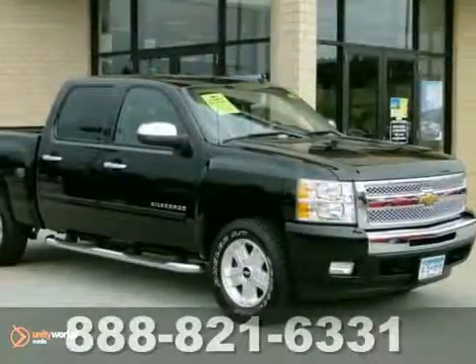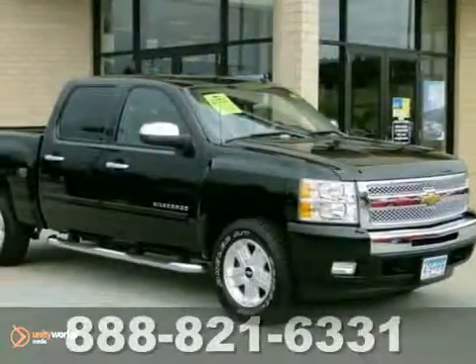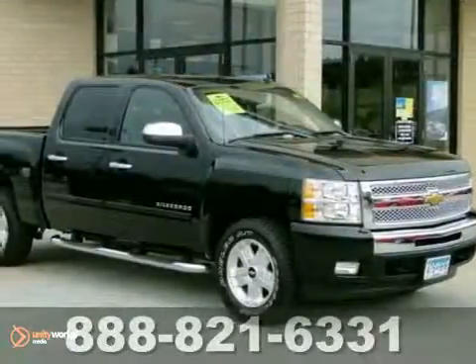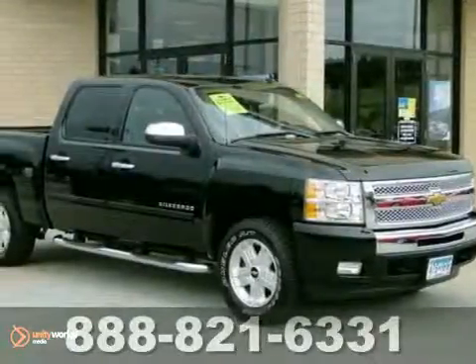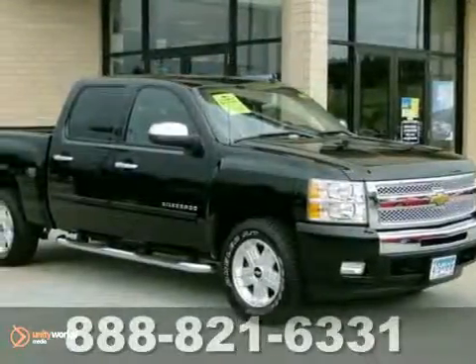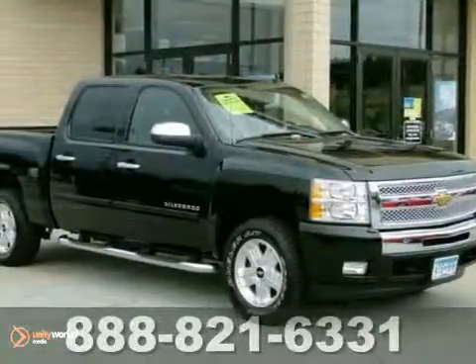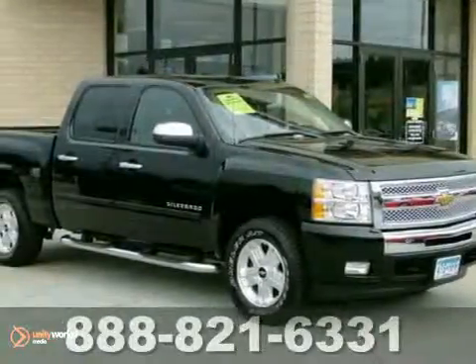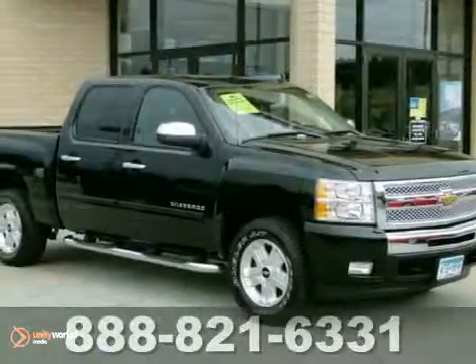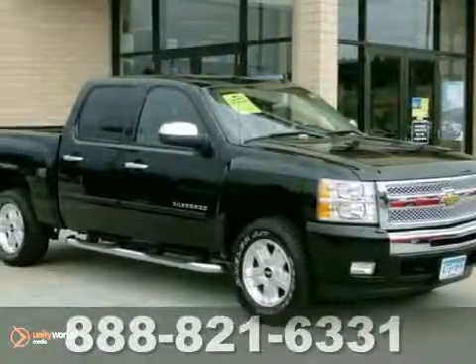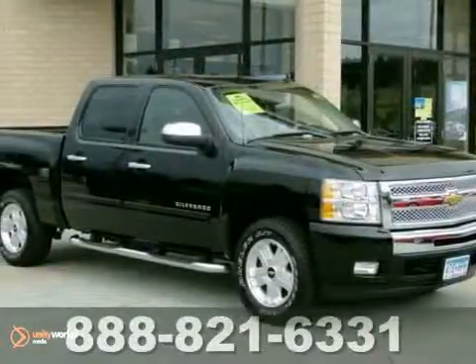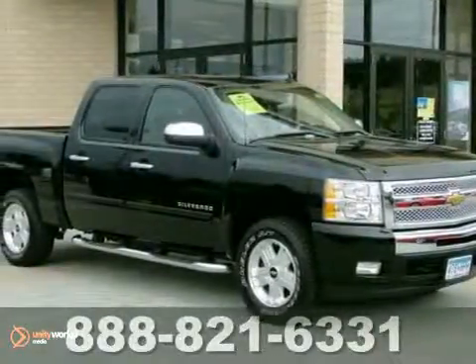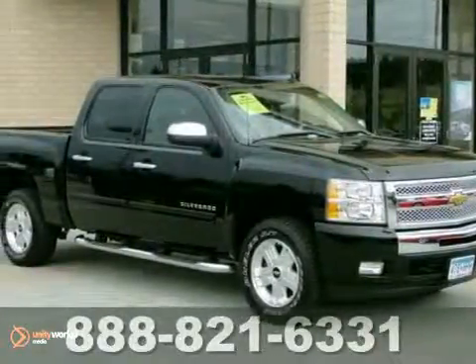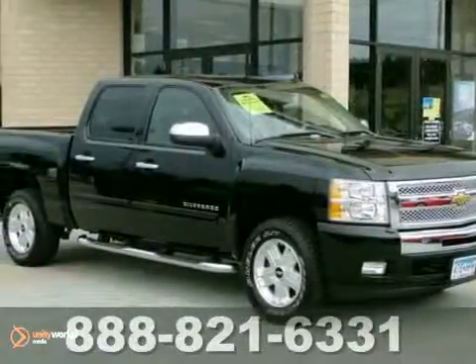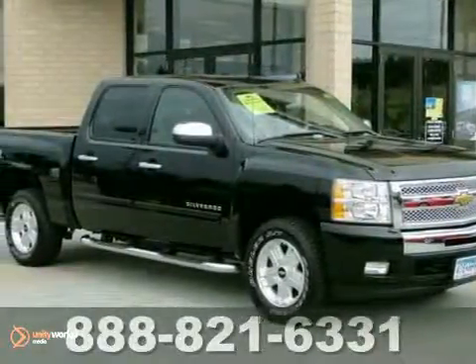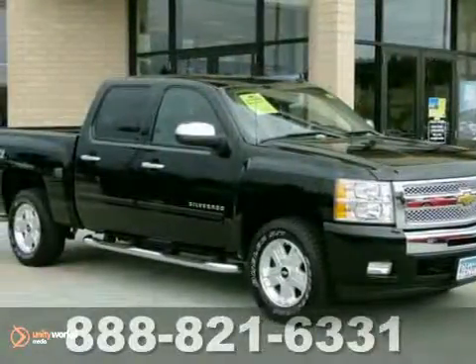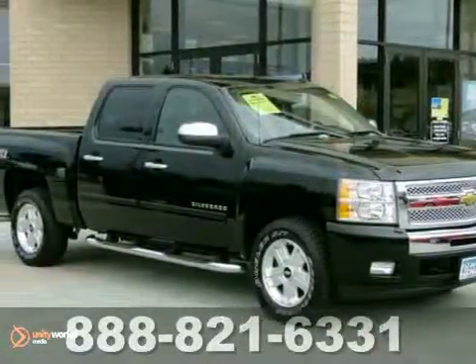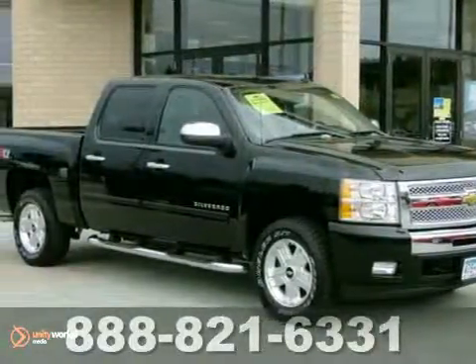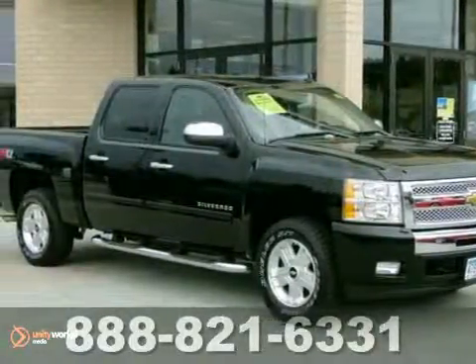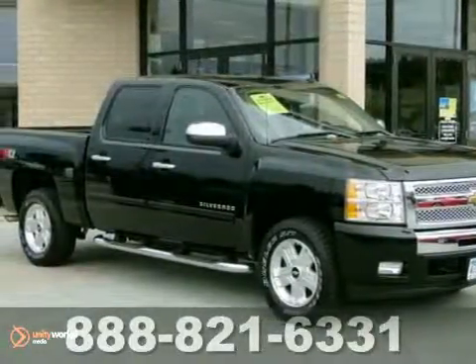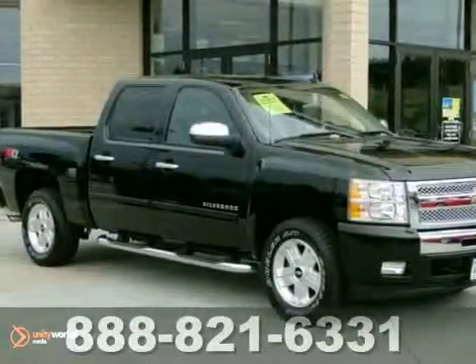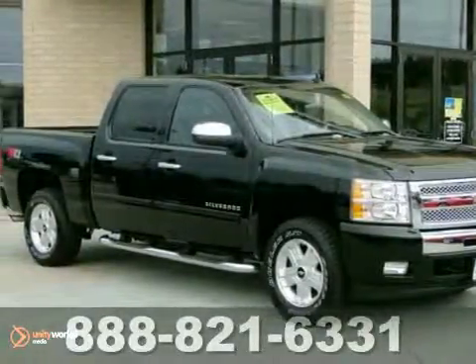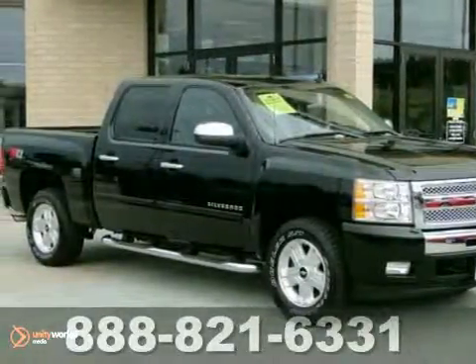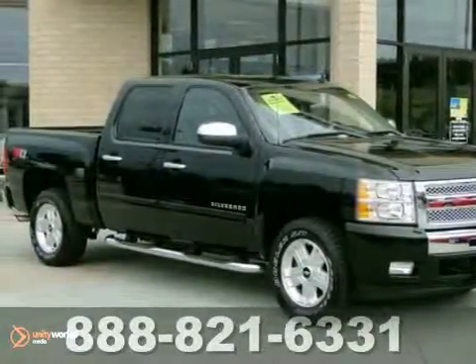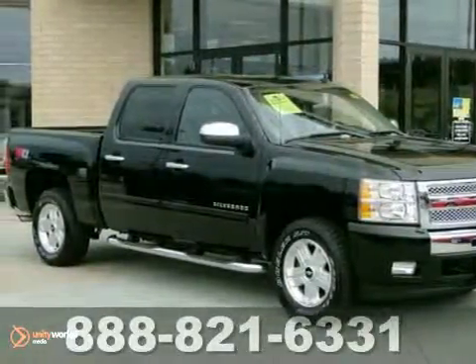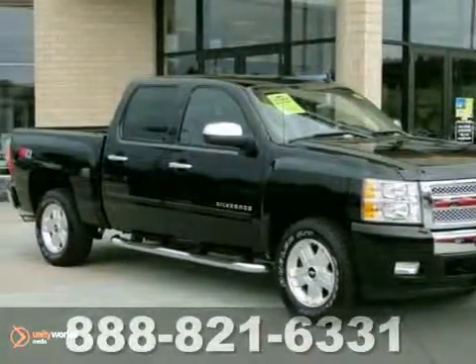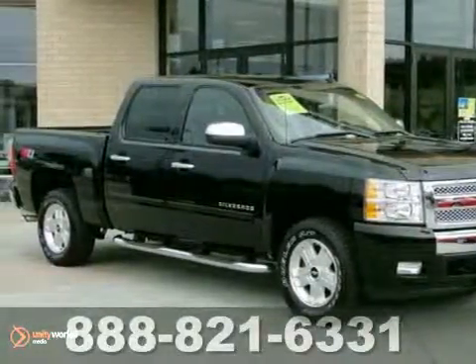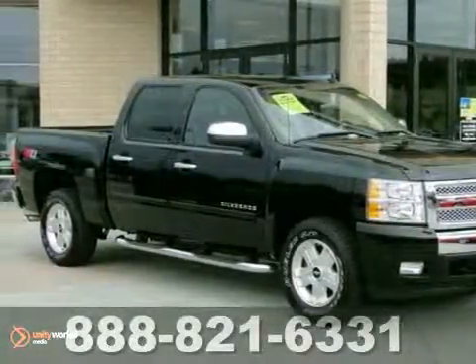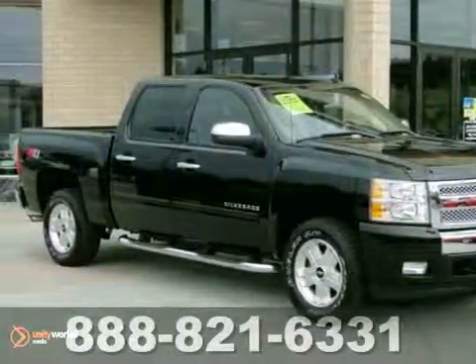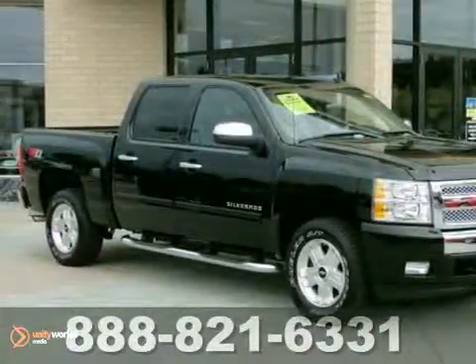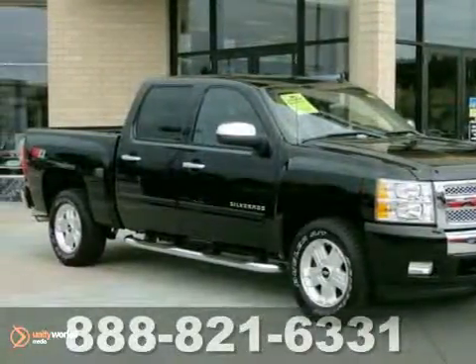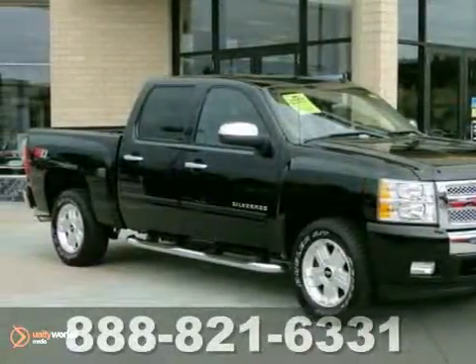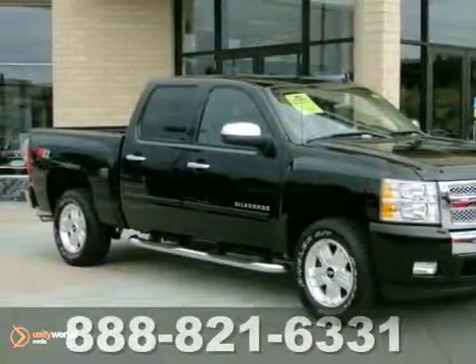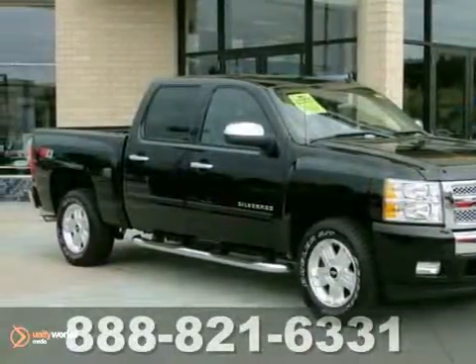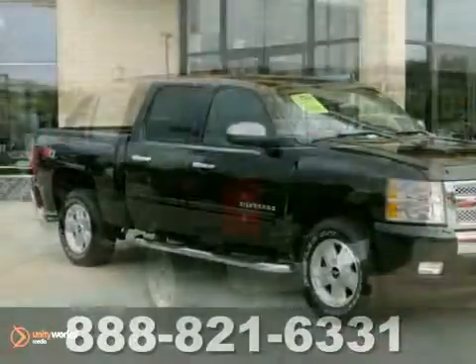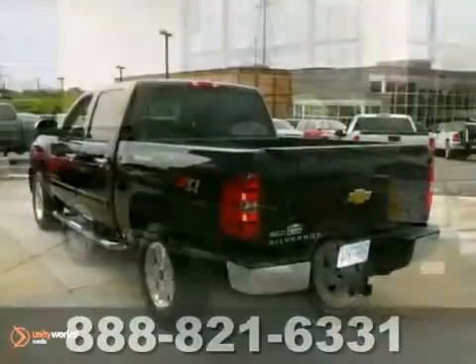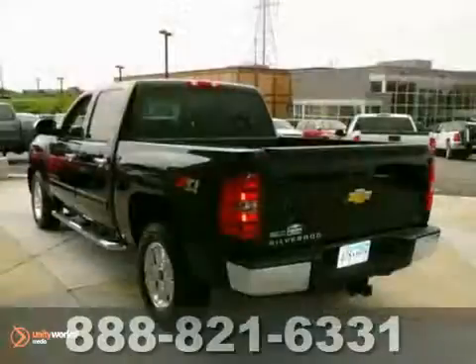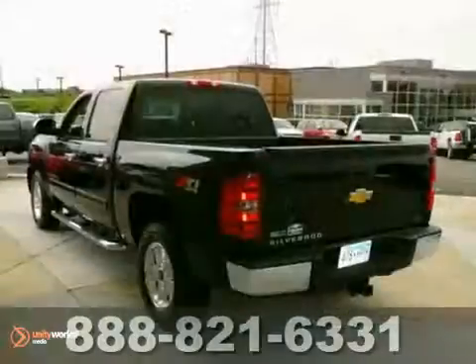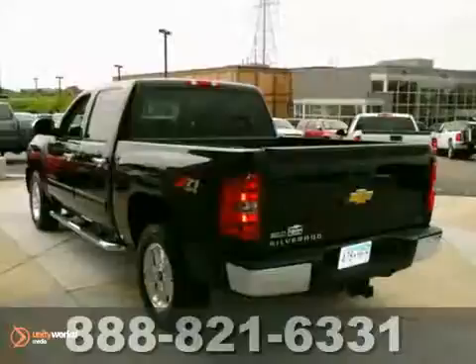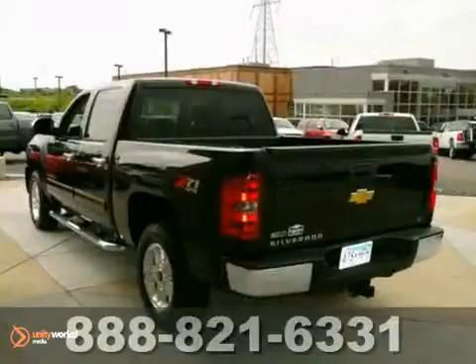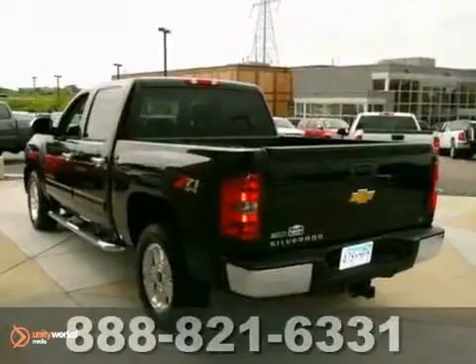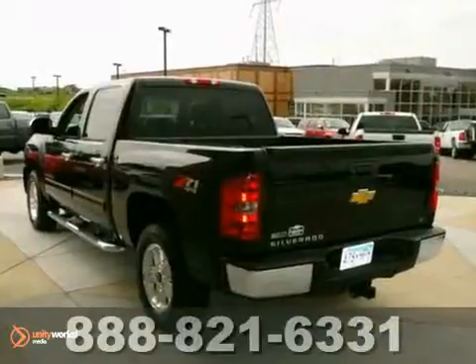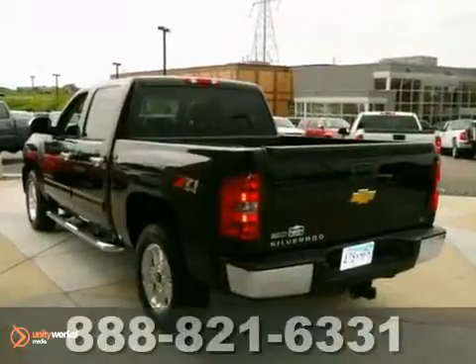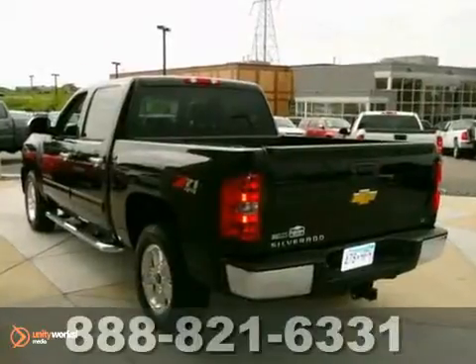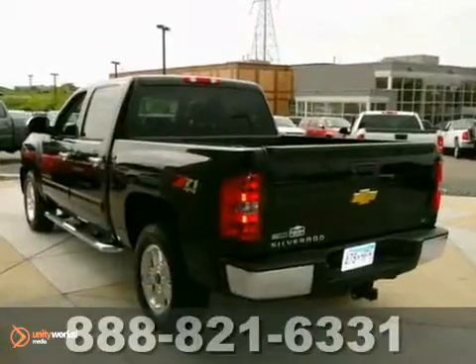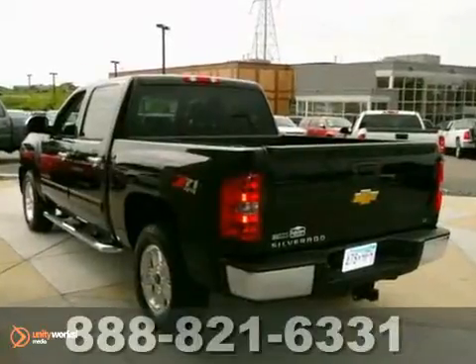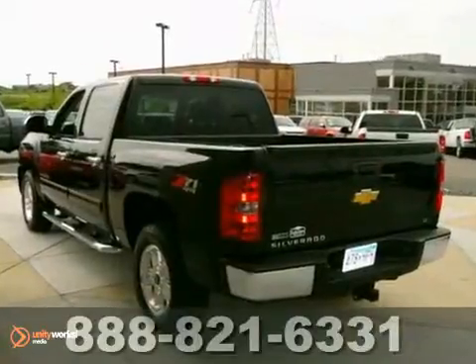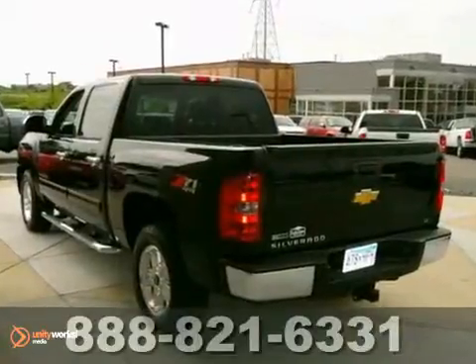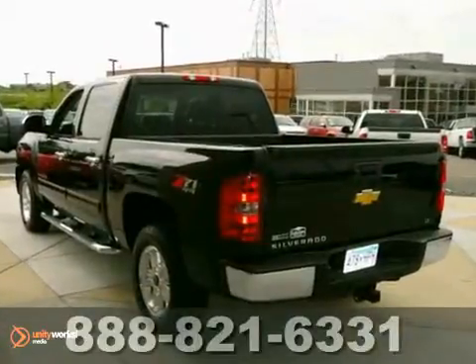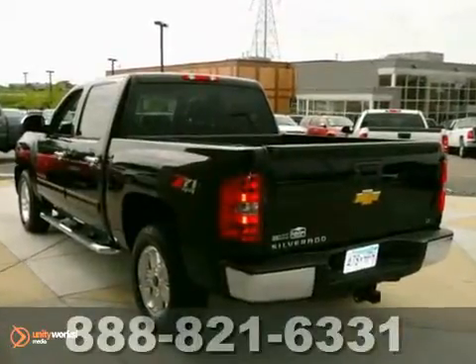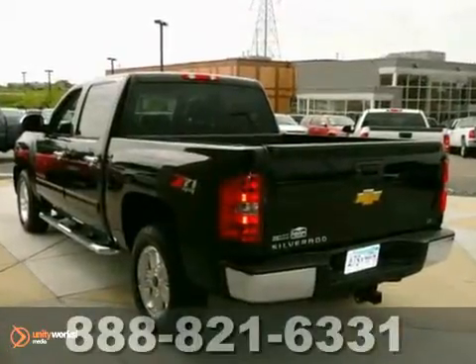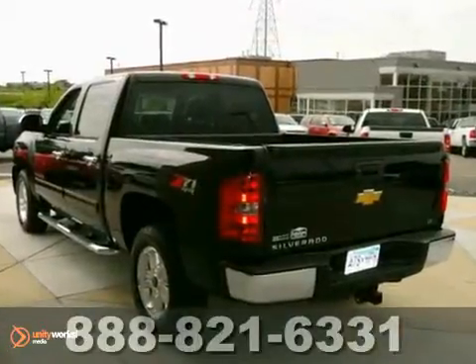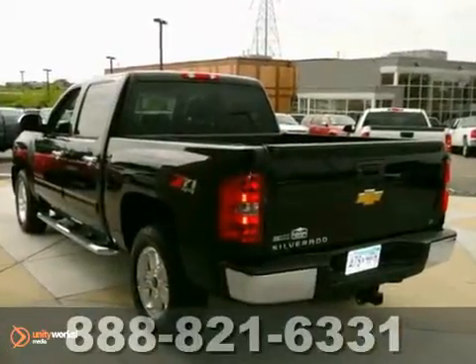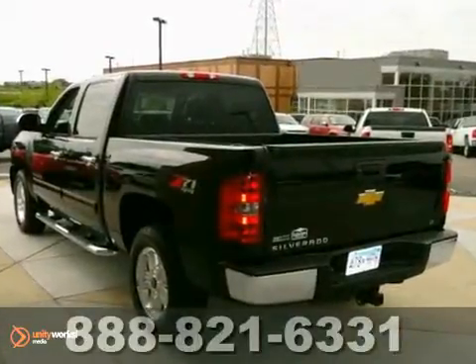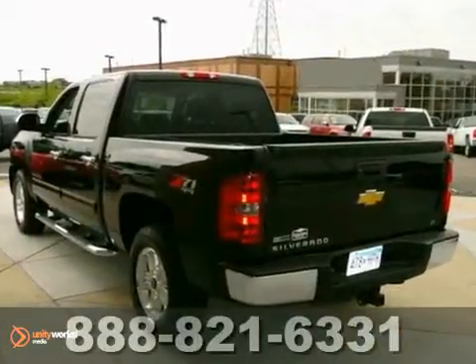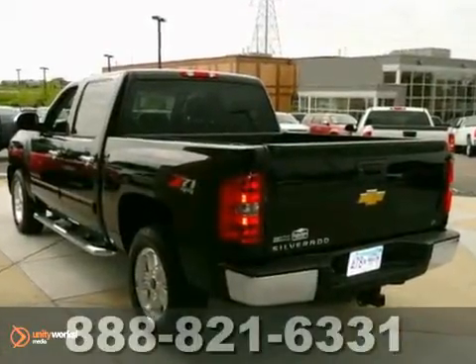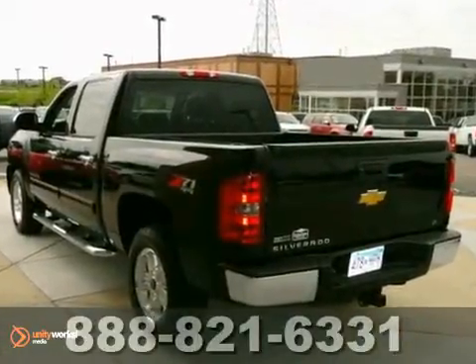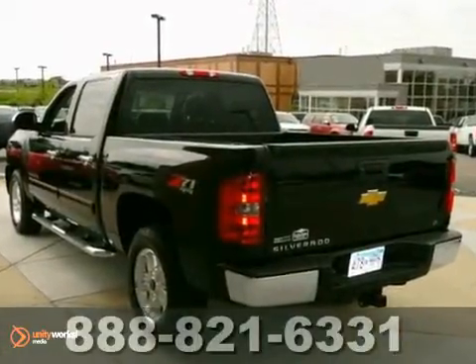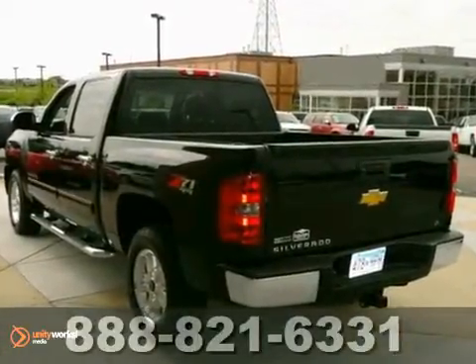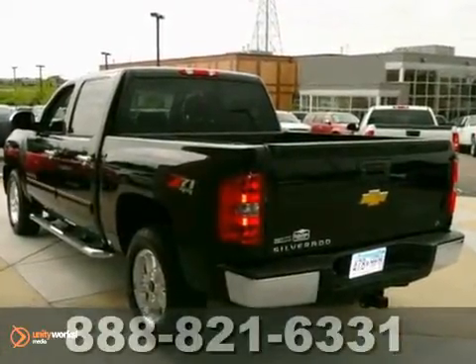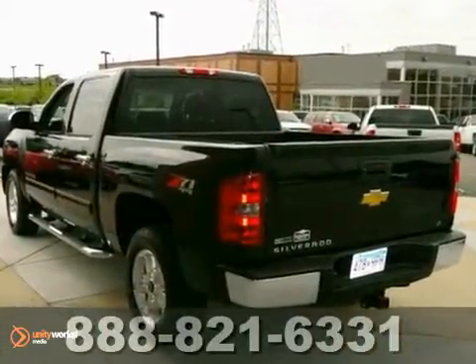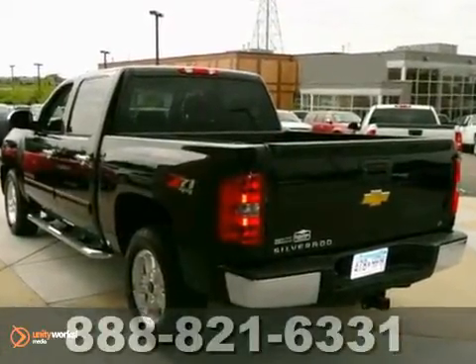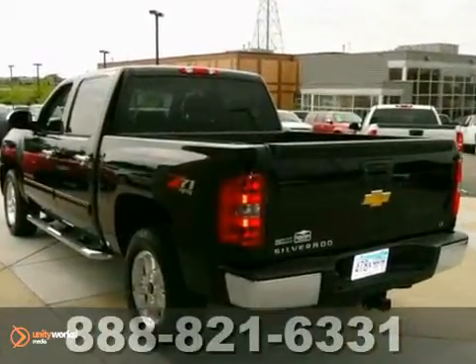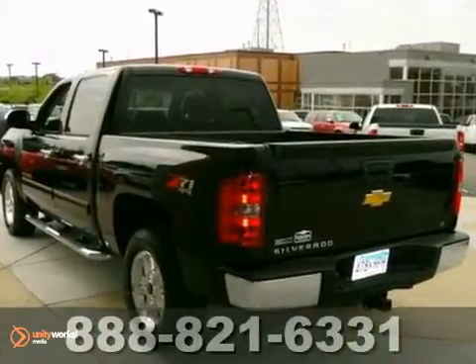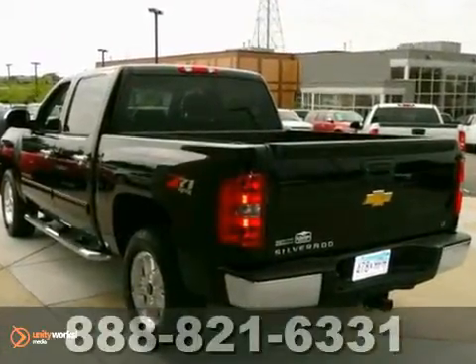It's a 2011 Chevrolet Silverado 1500. Stability and traction control, child seat anchors,